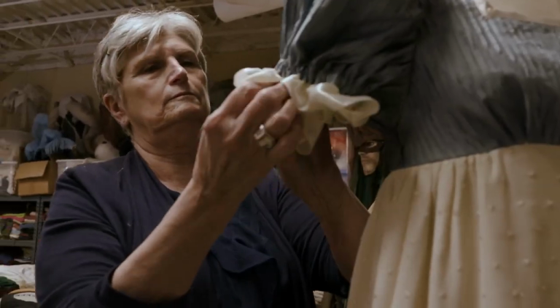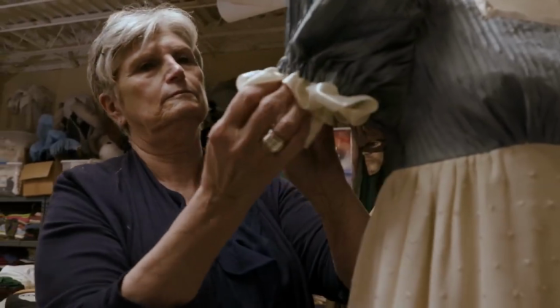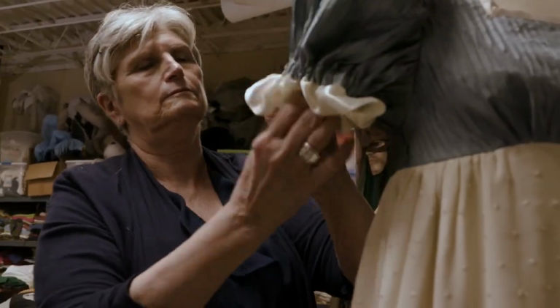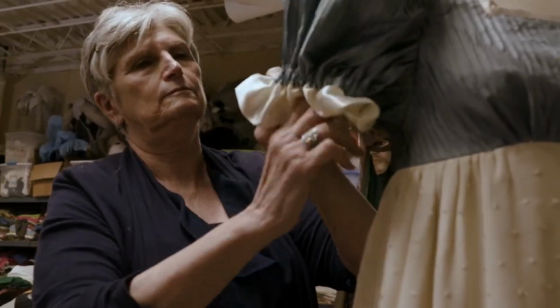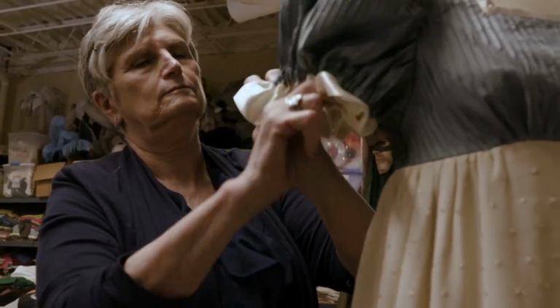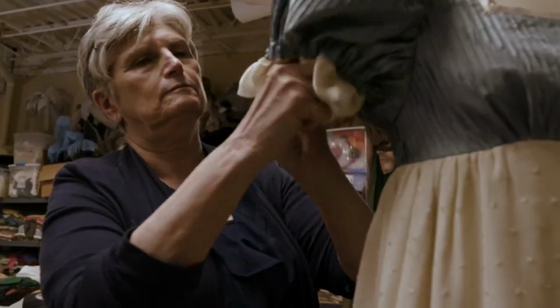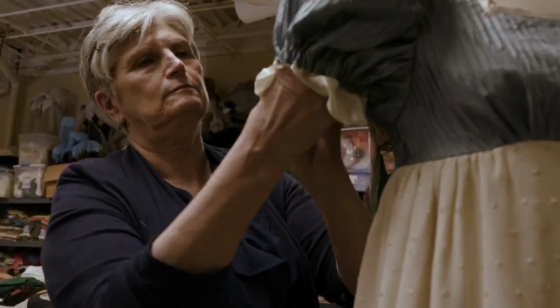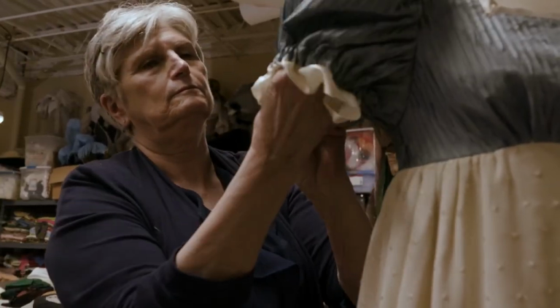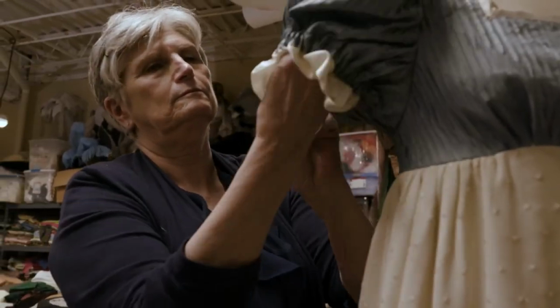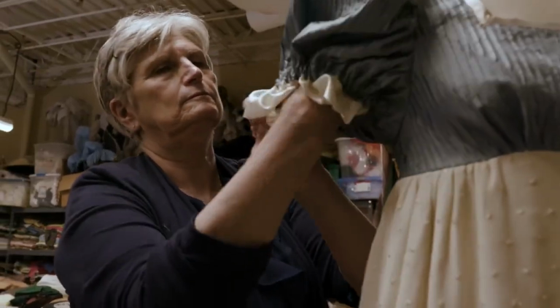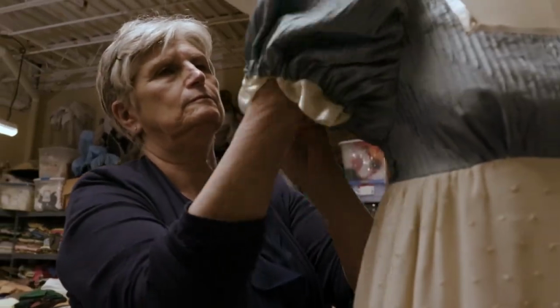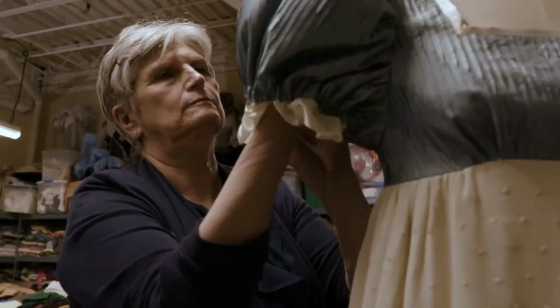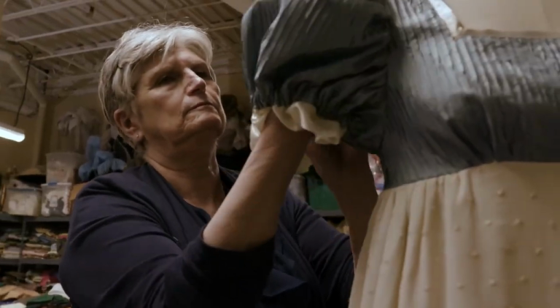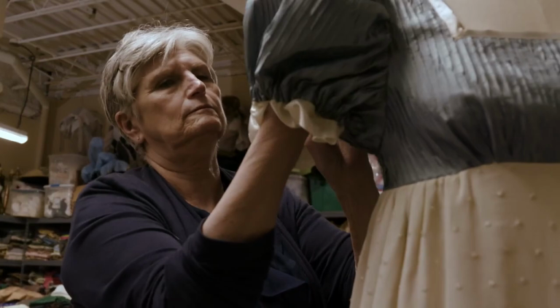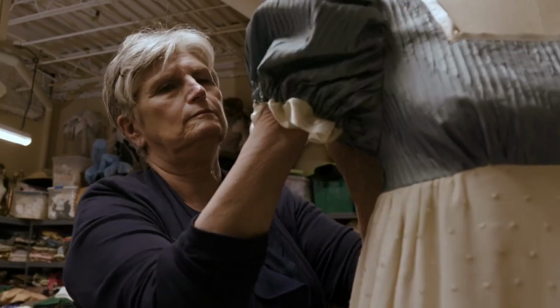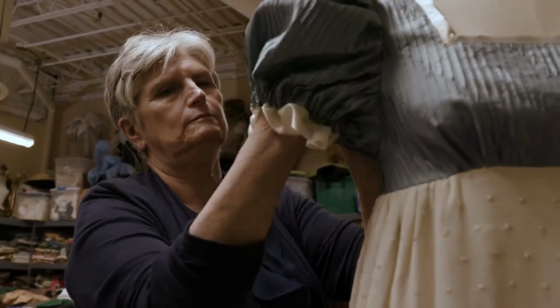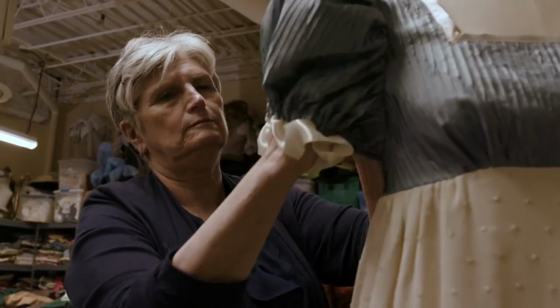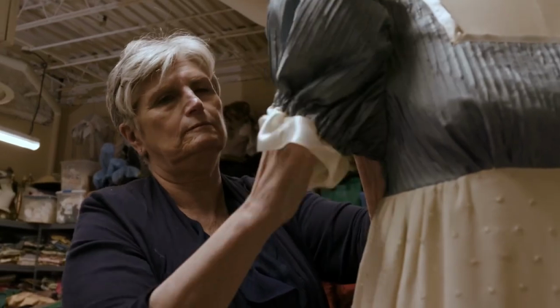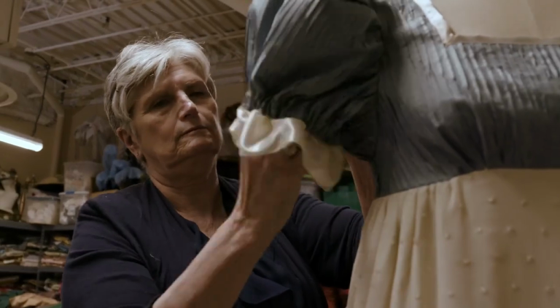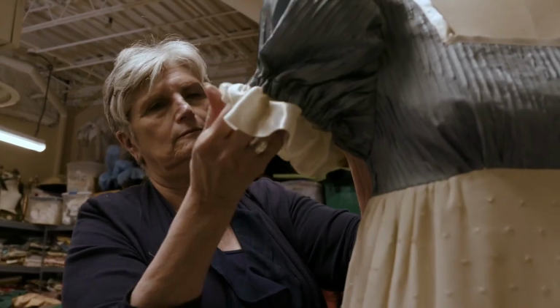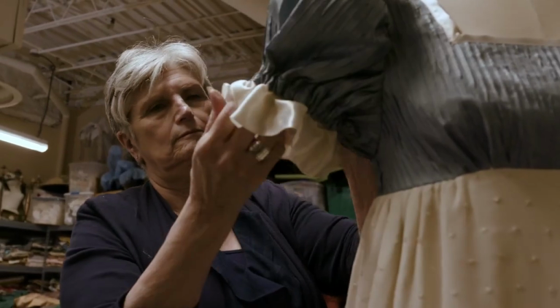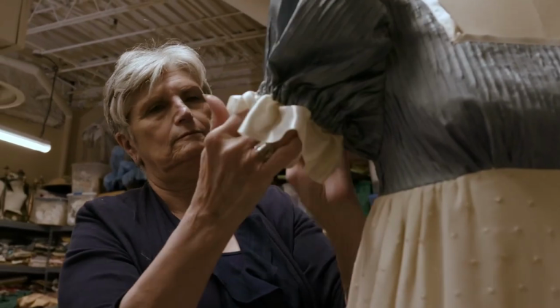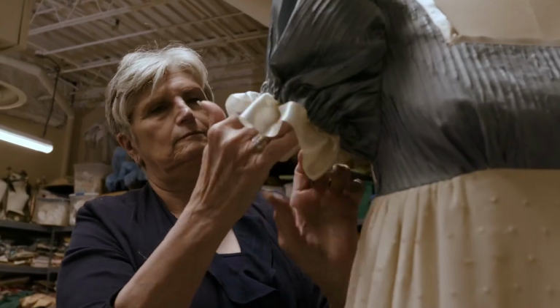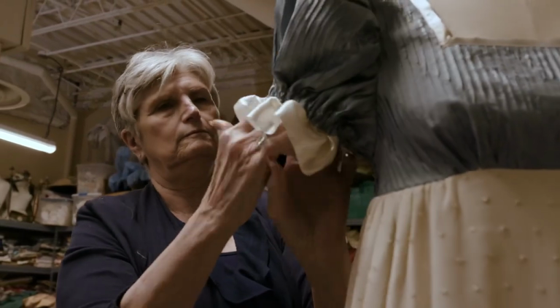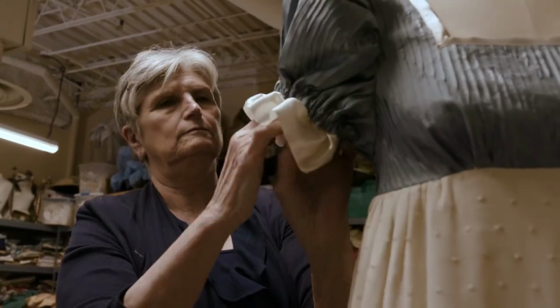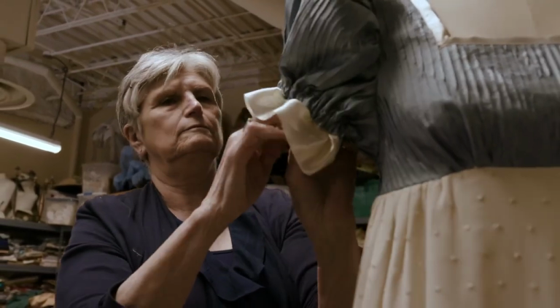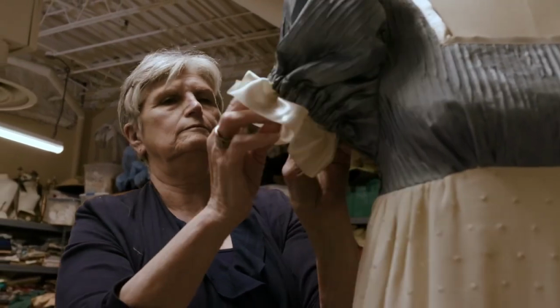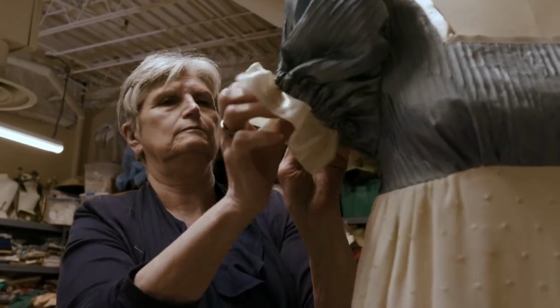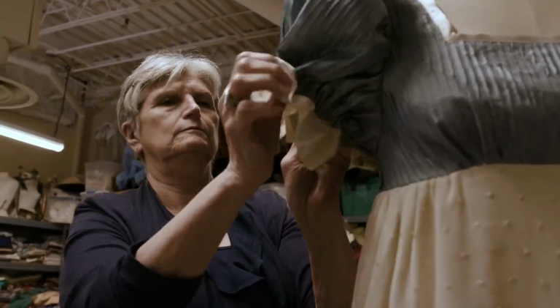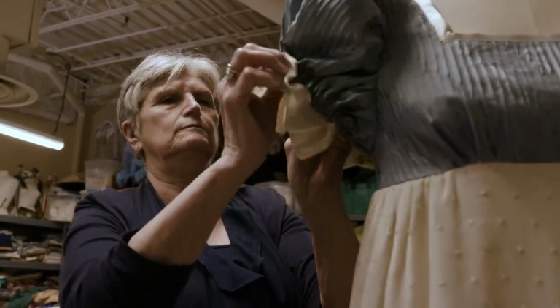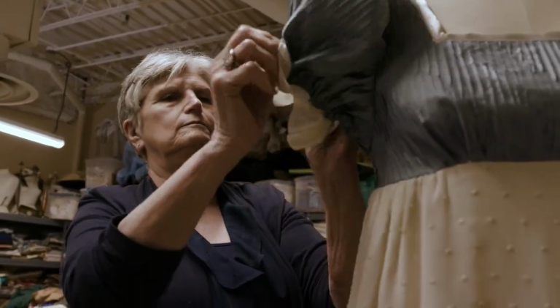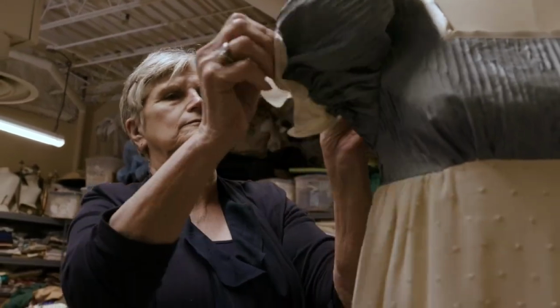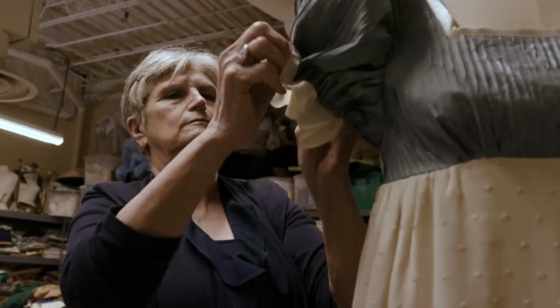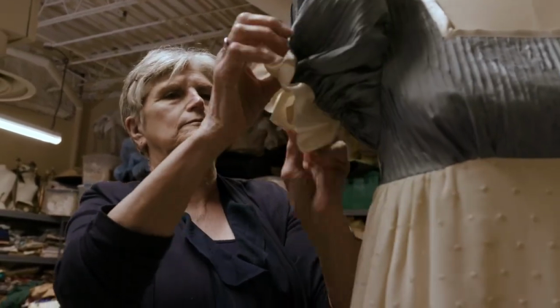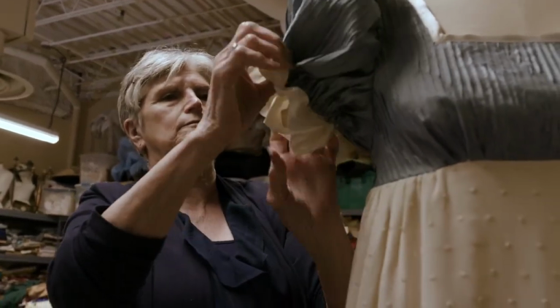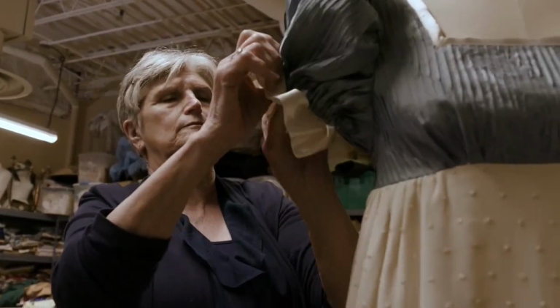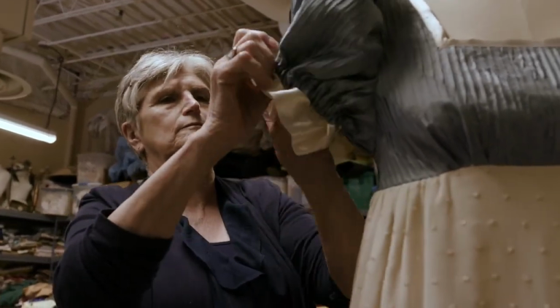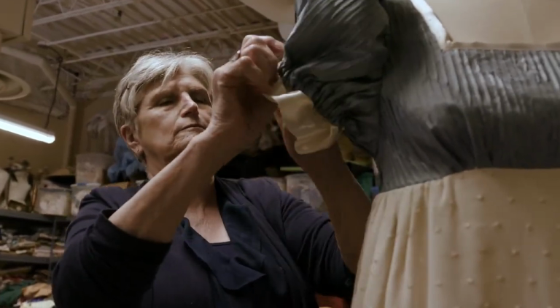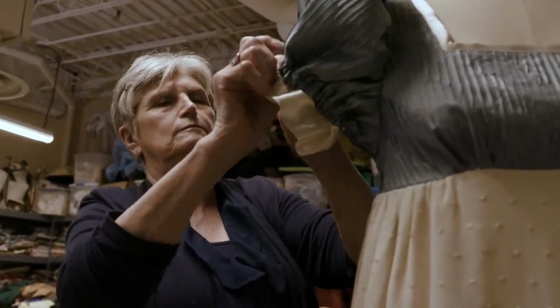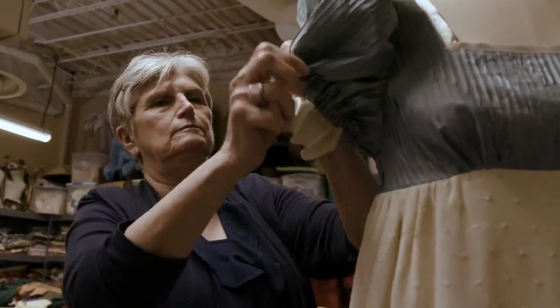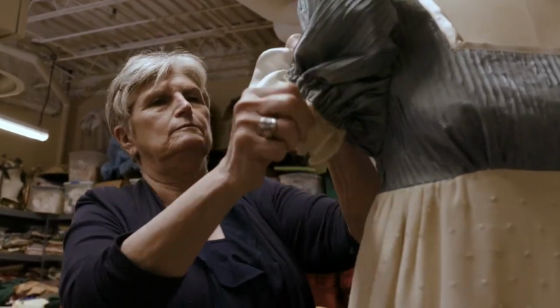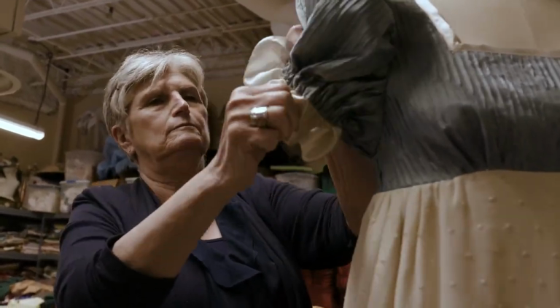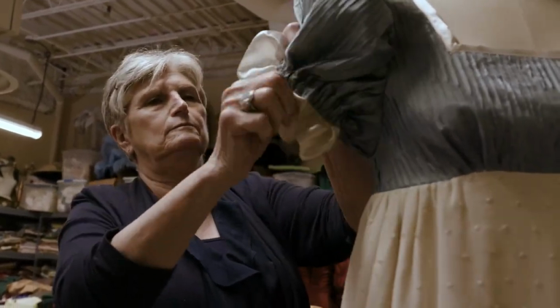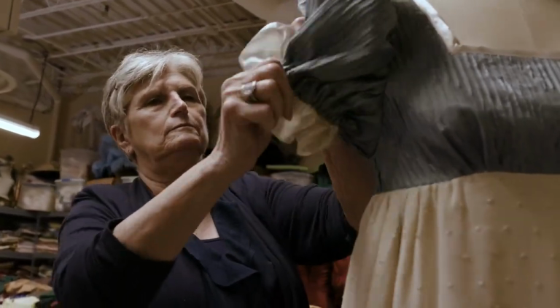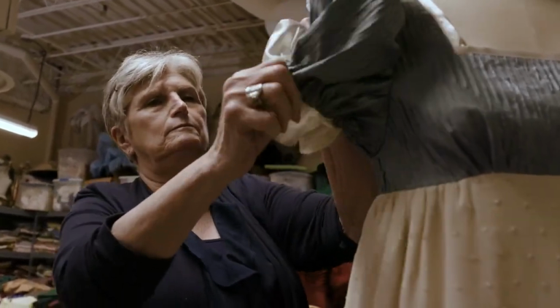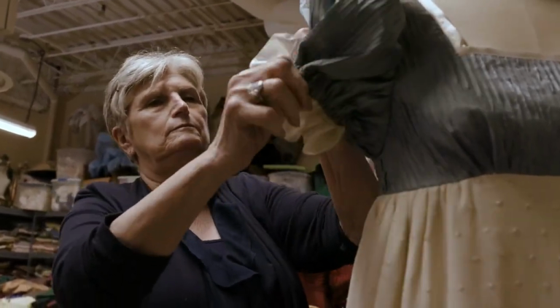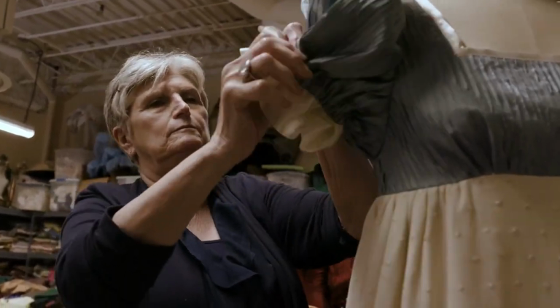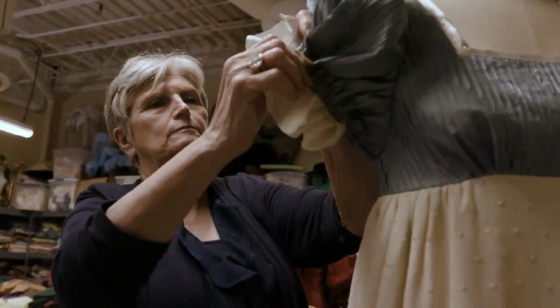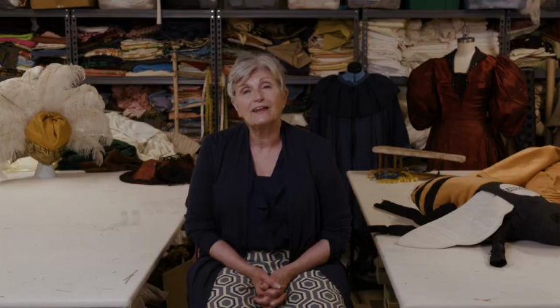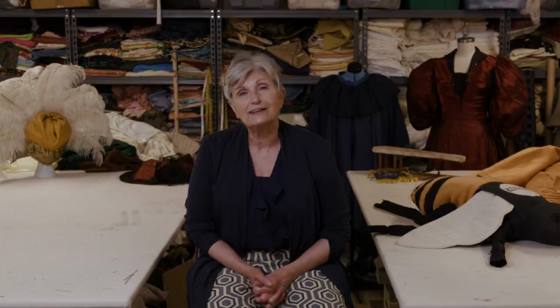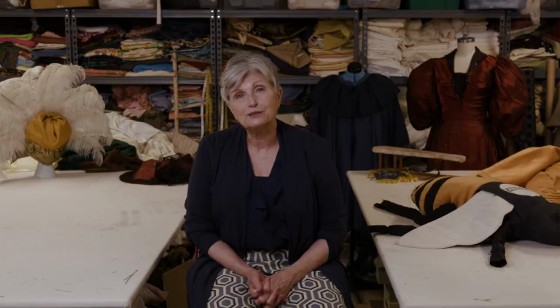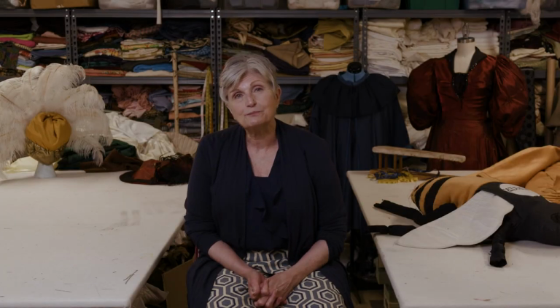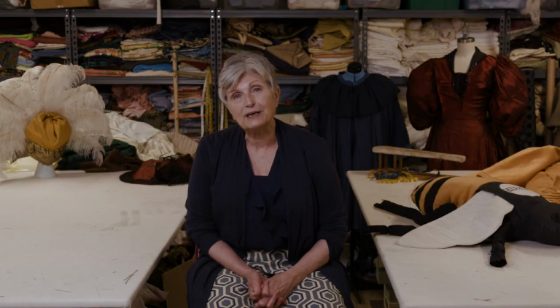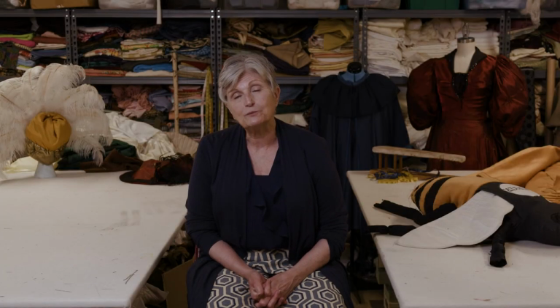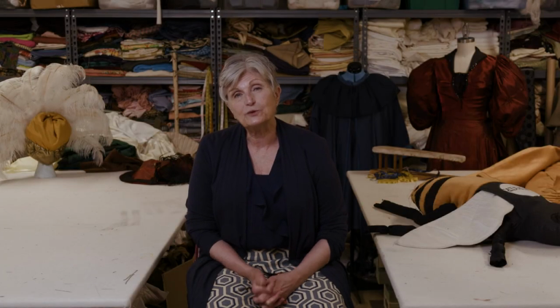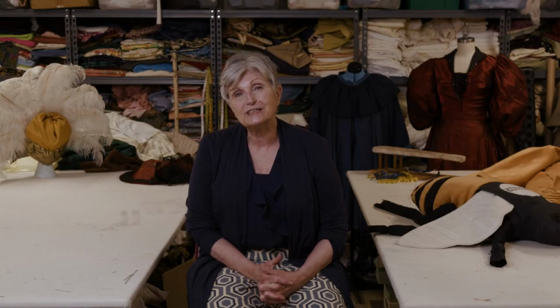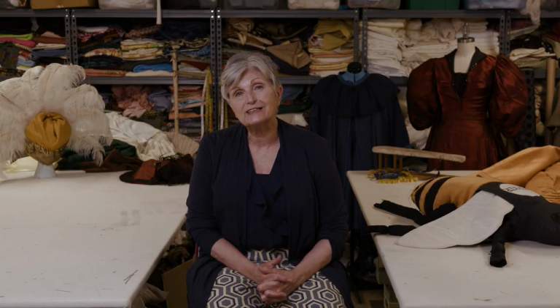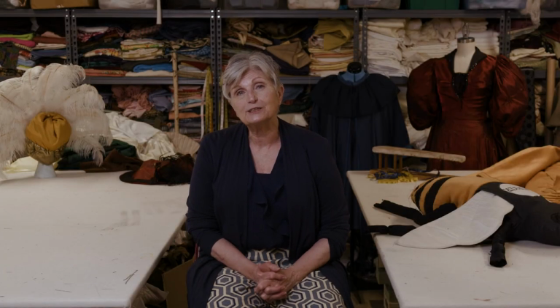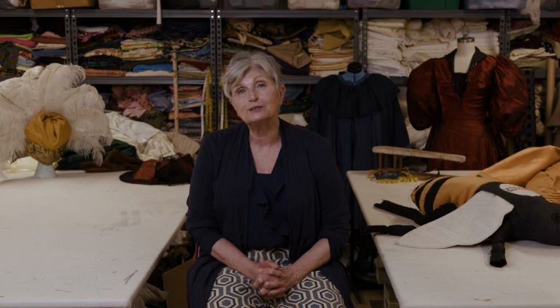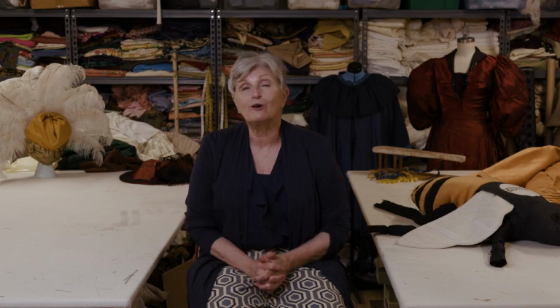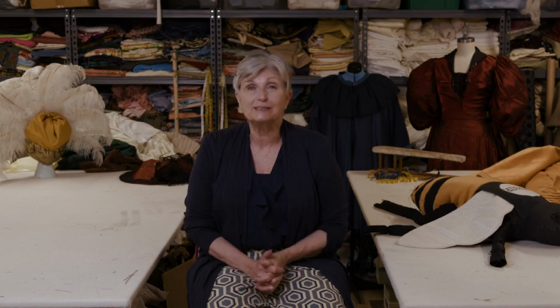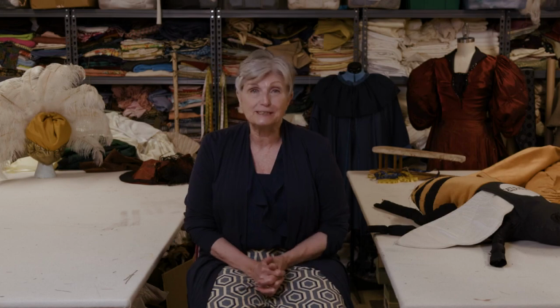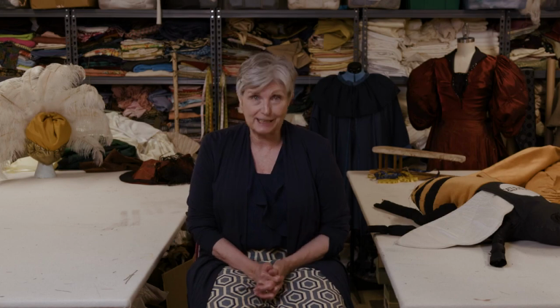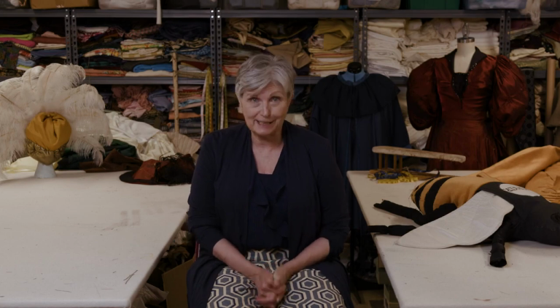As a costumer, I create garments for actors to wear in a particular play that's being presented on stage.